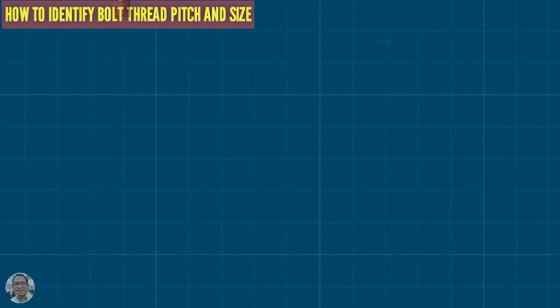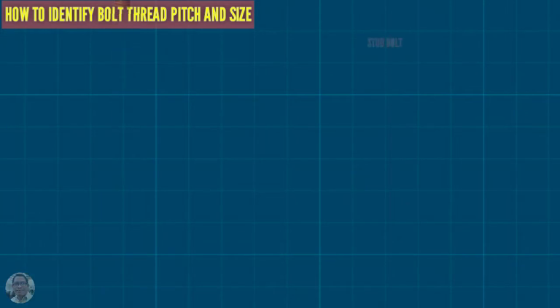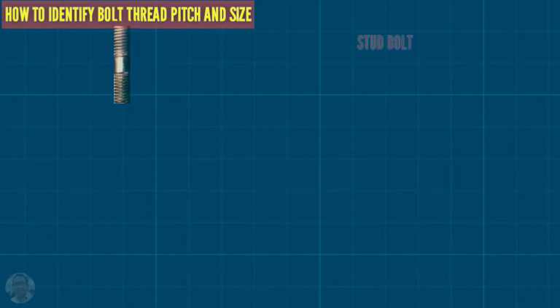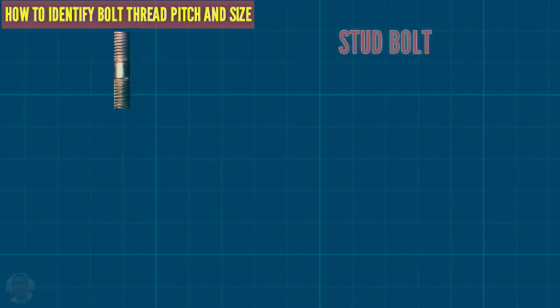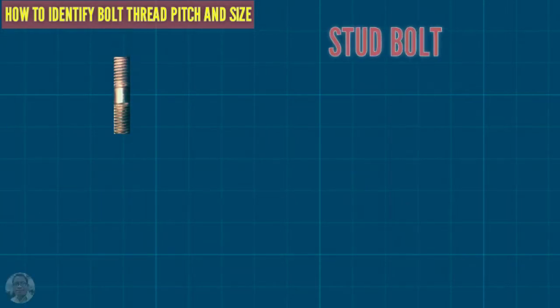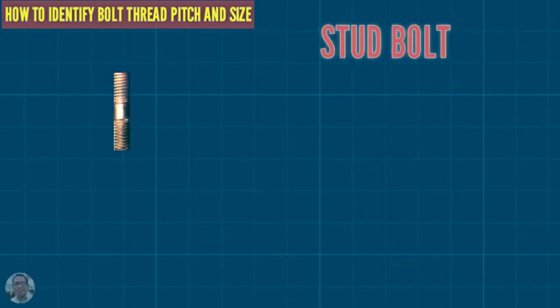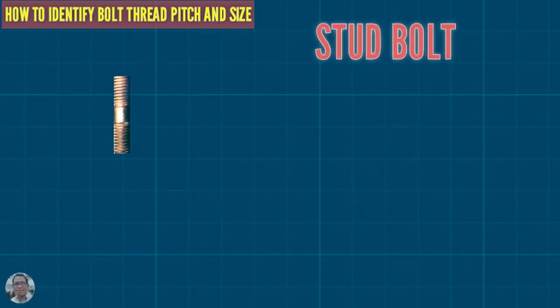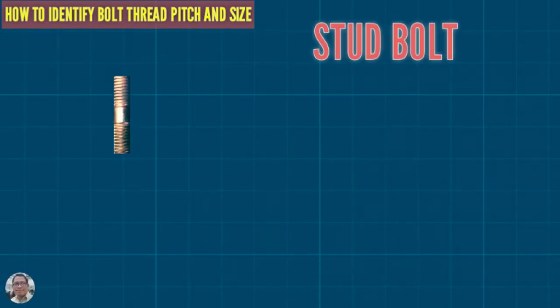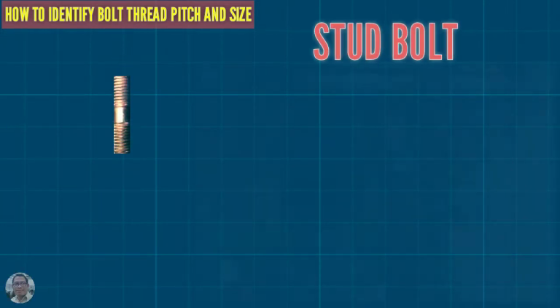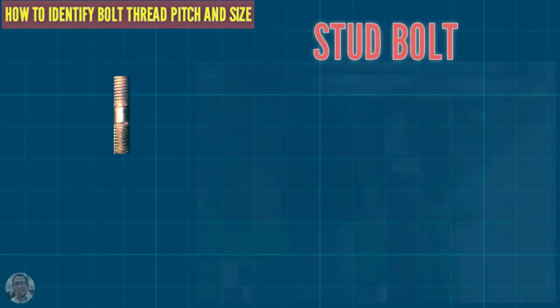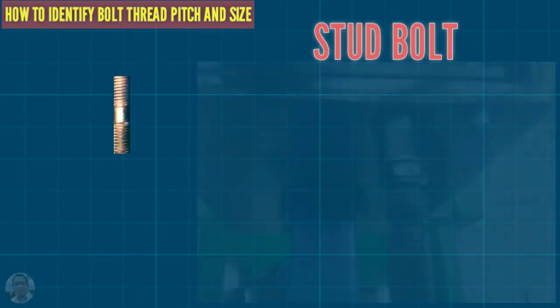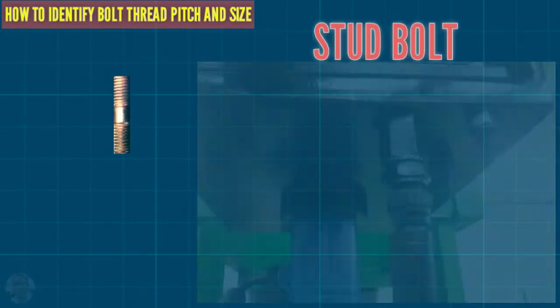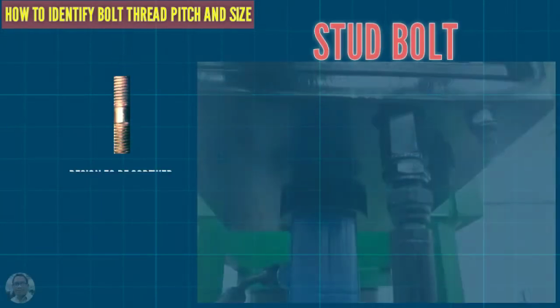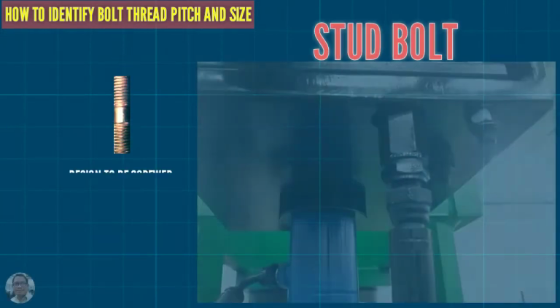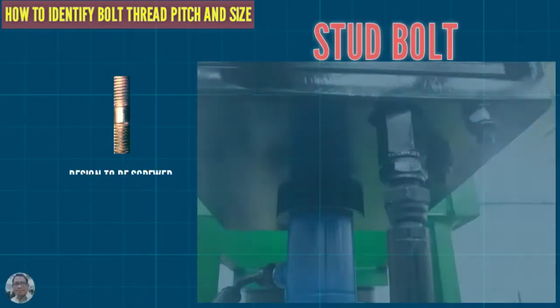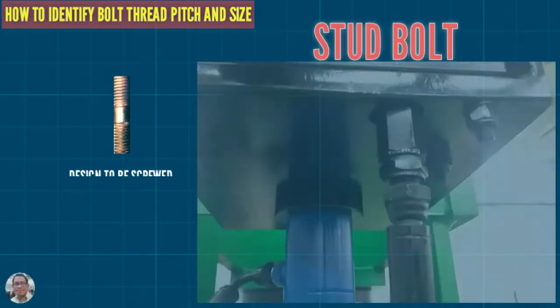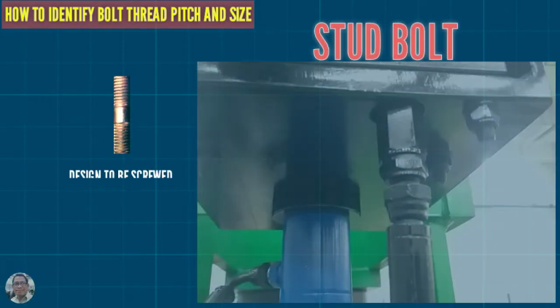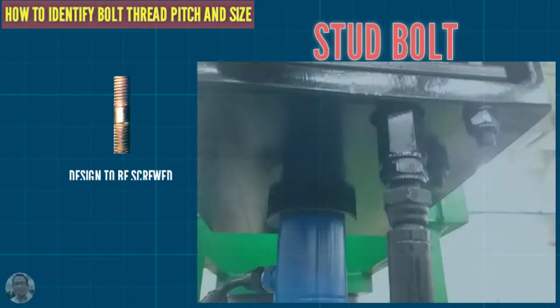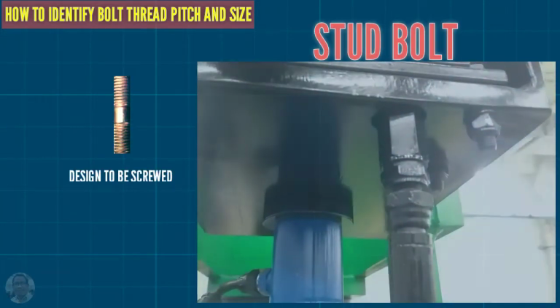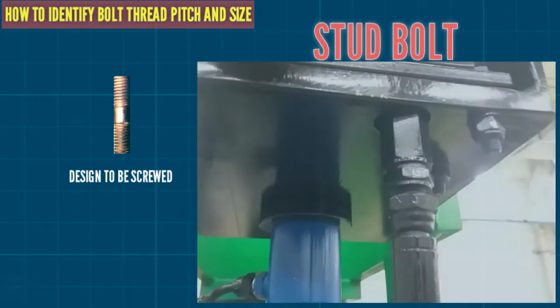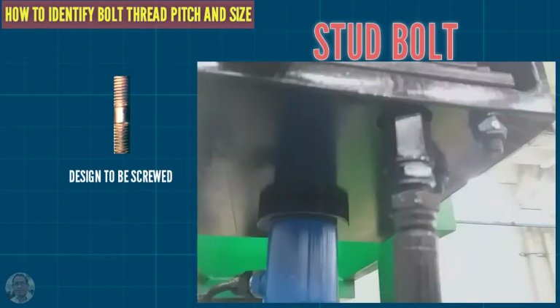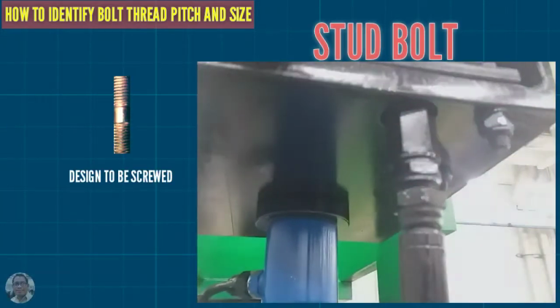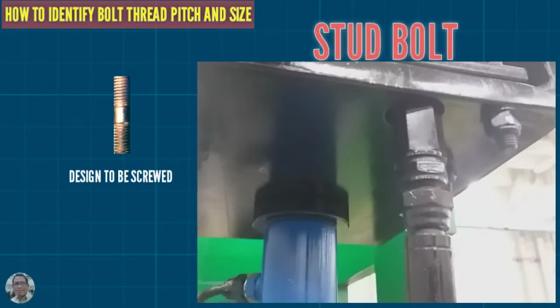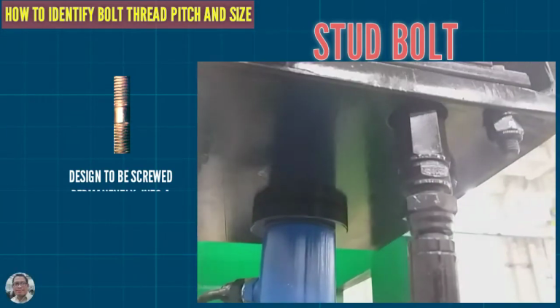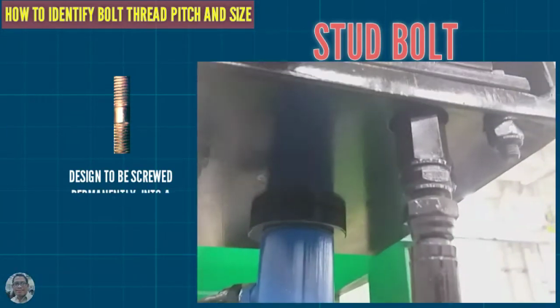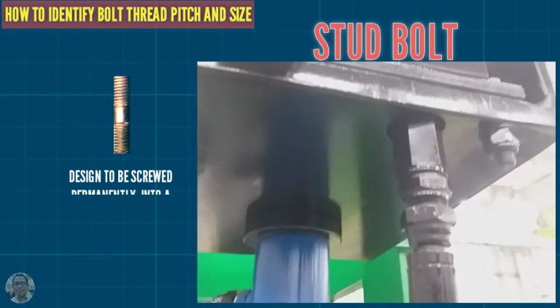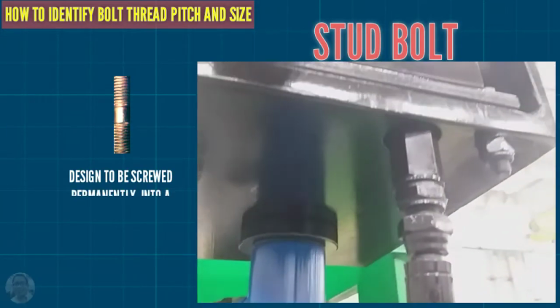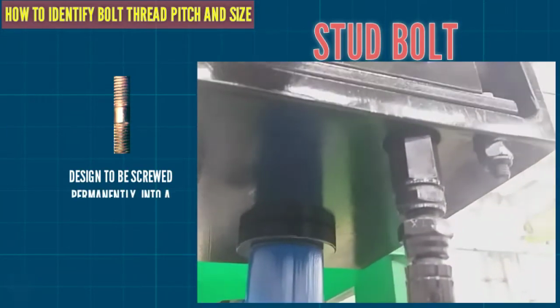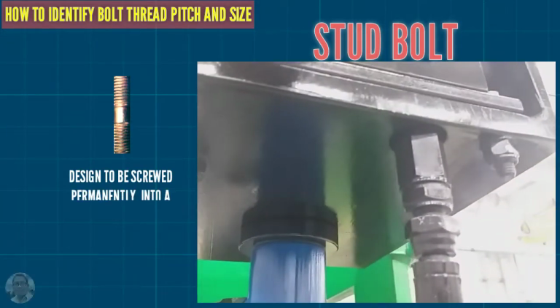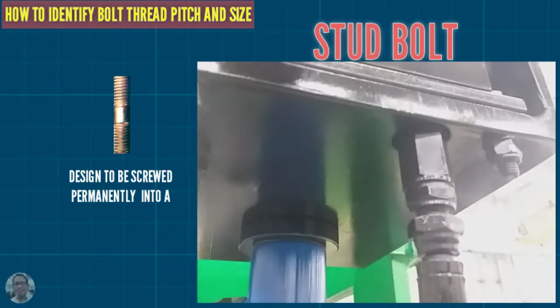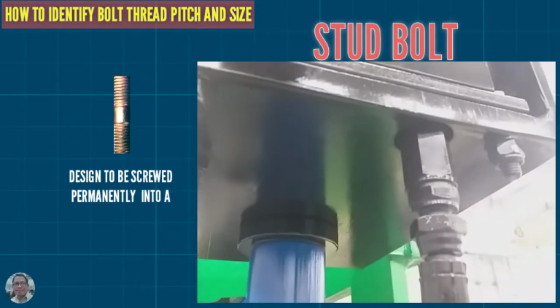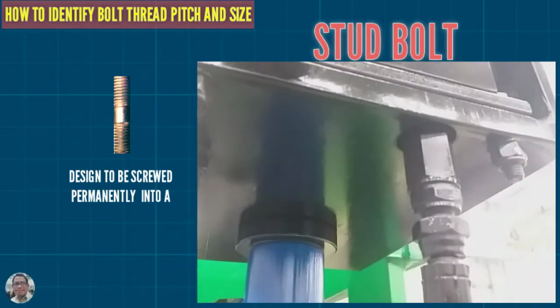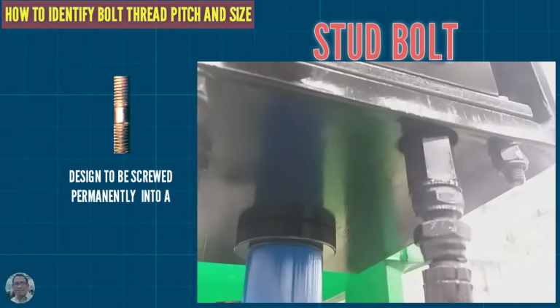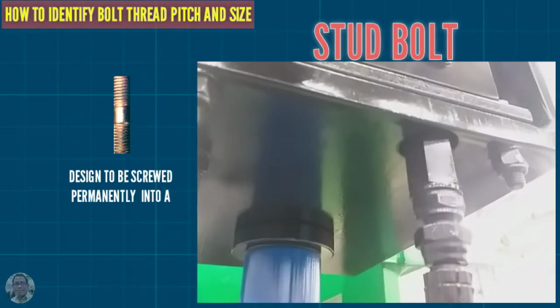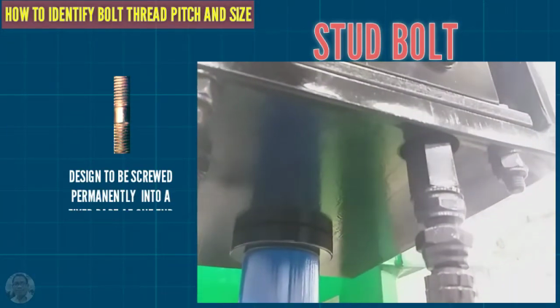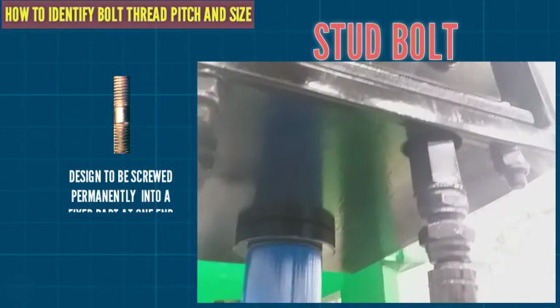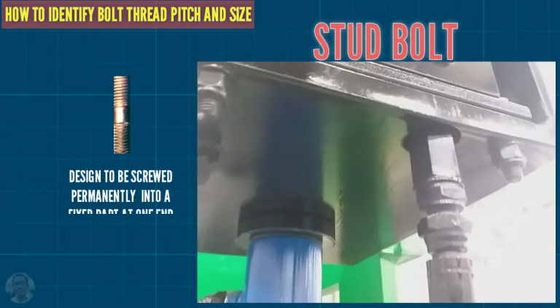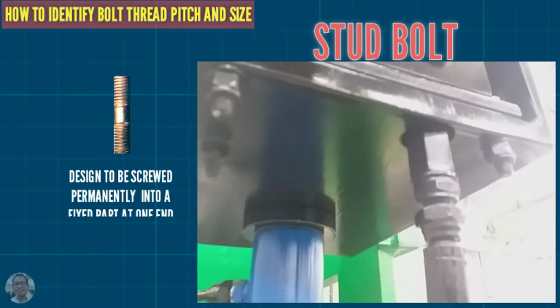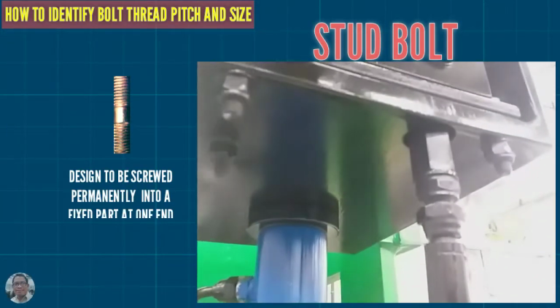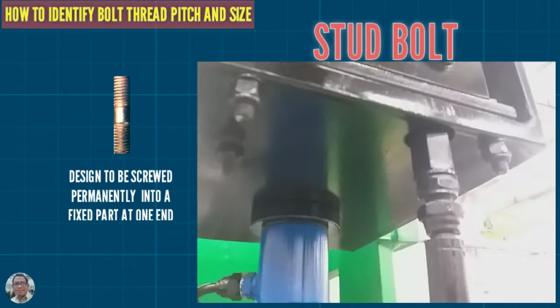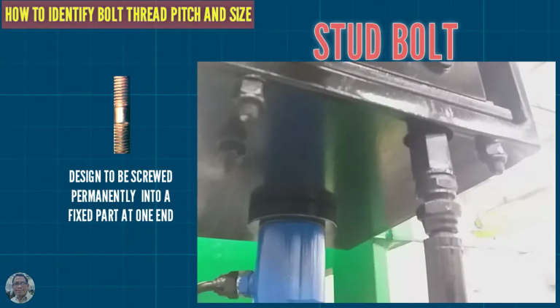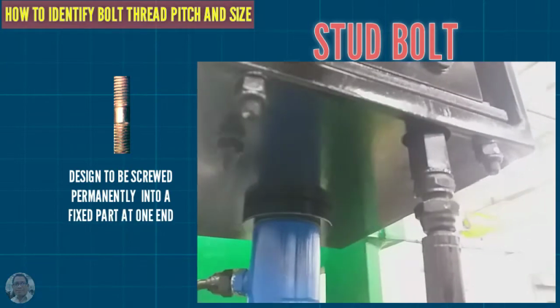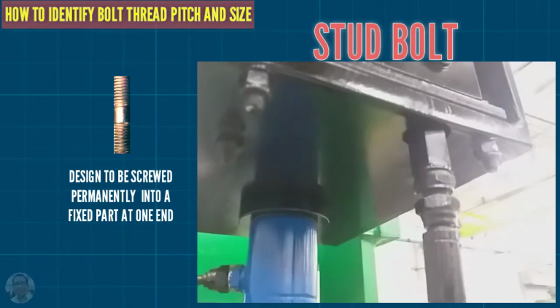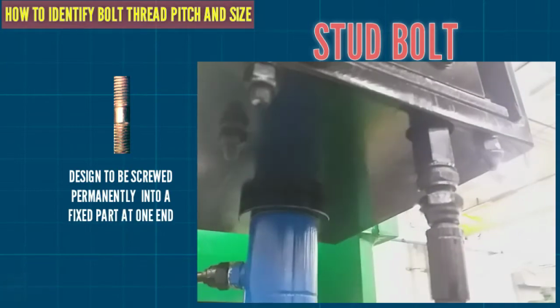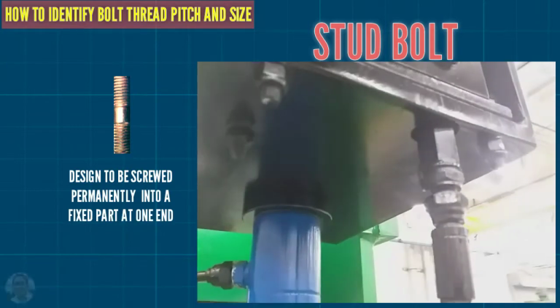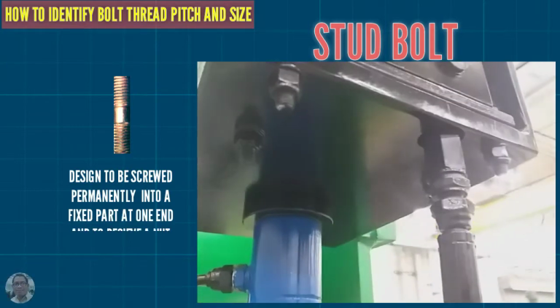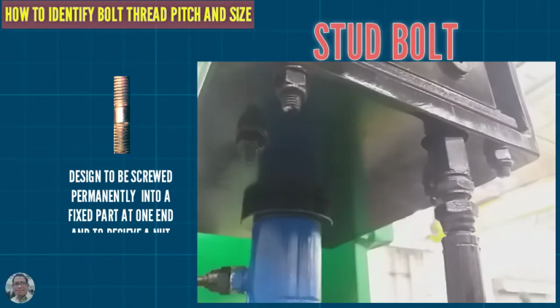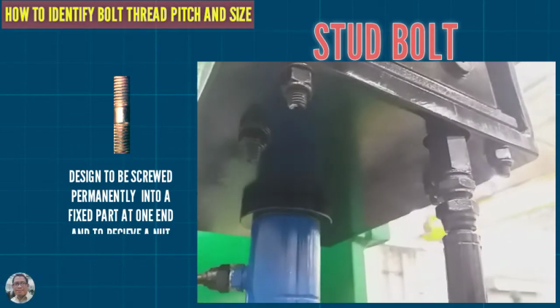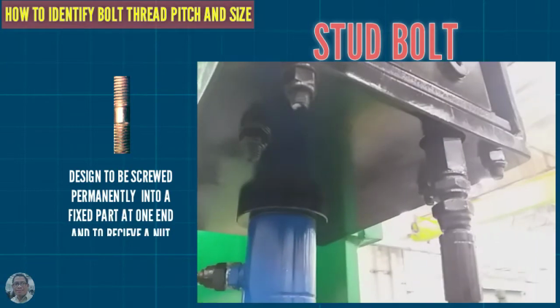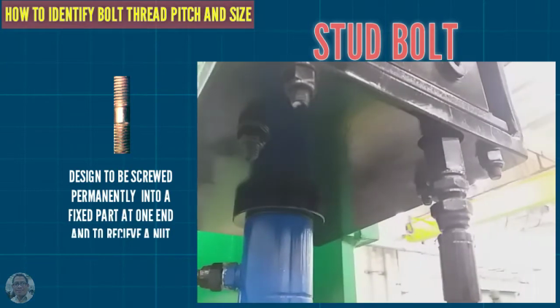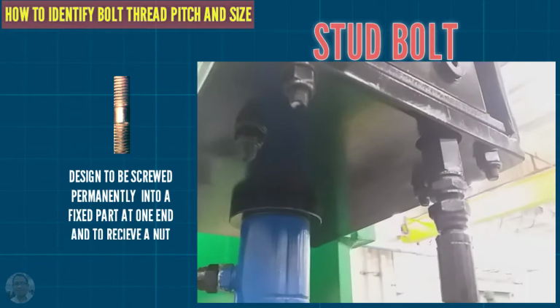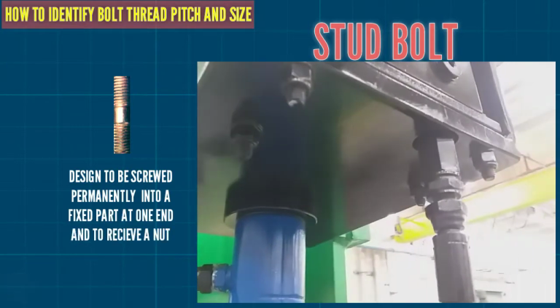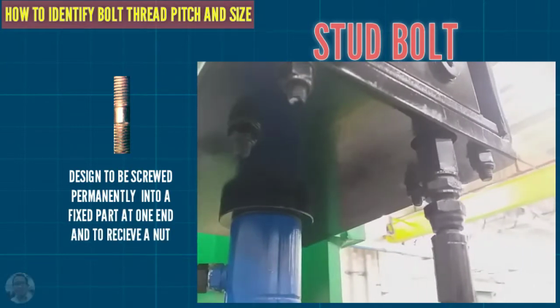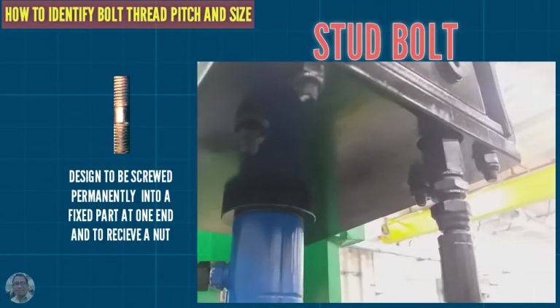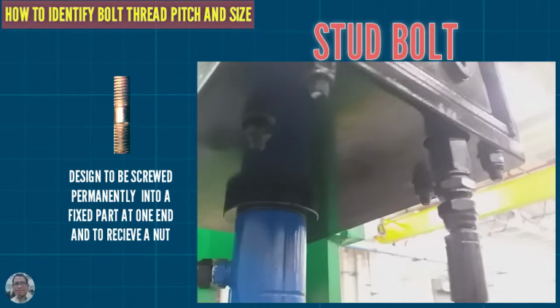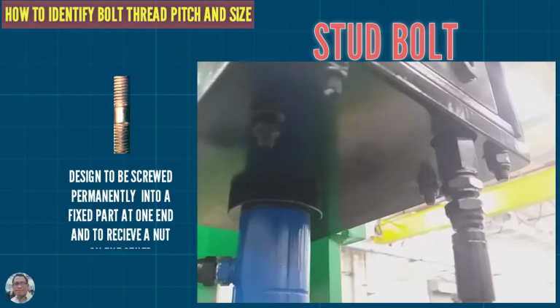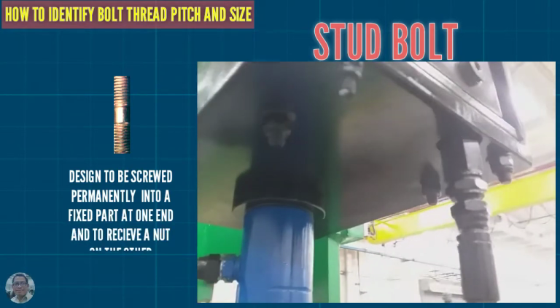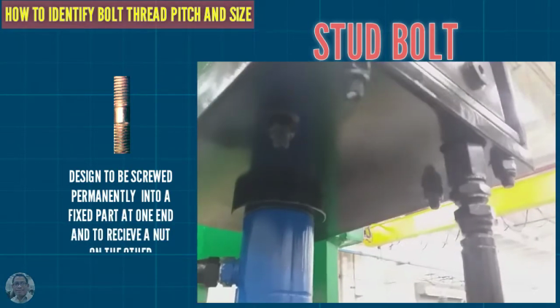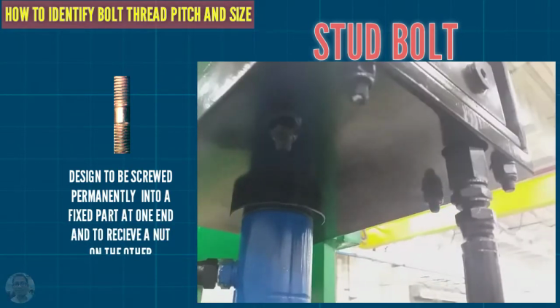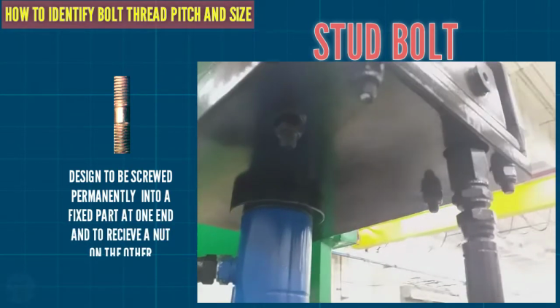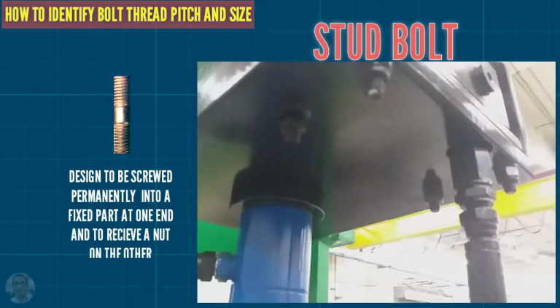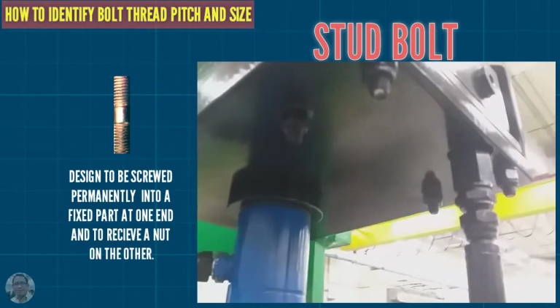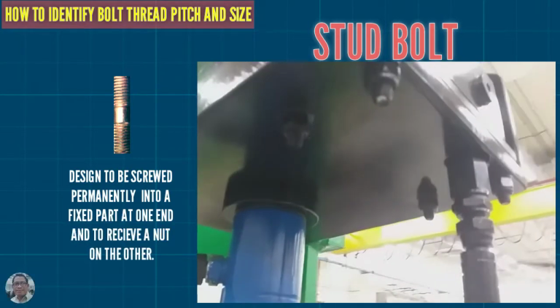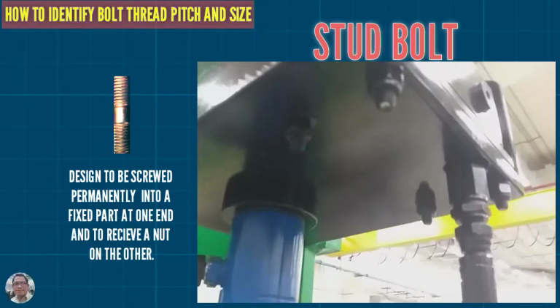This is a stud bolt, designed to be screwed permanently into a fixed part at one end and to receive a nut on the other end.